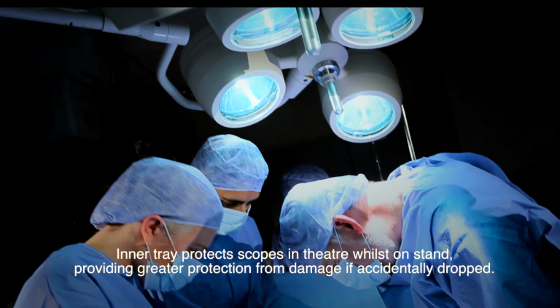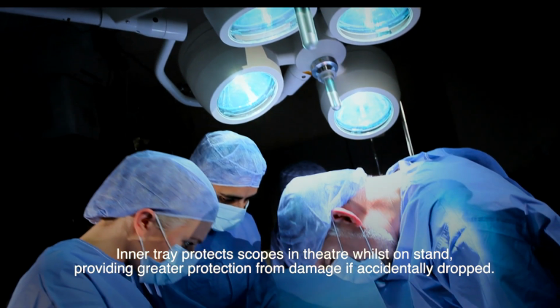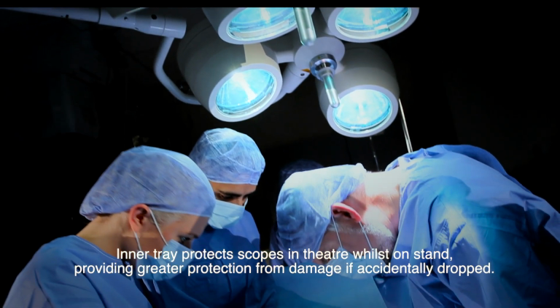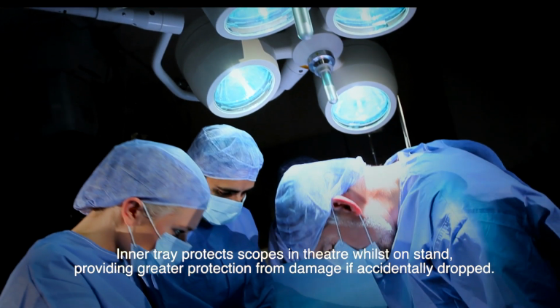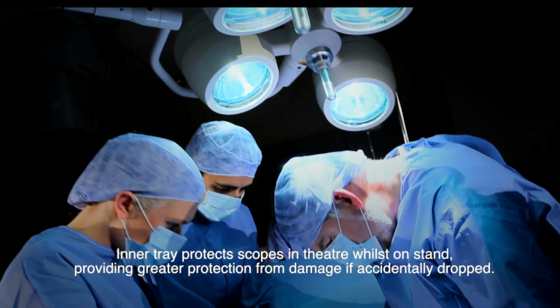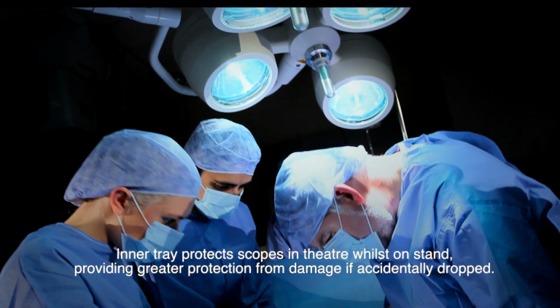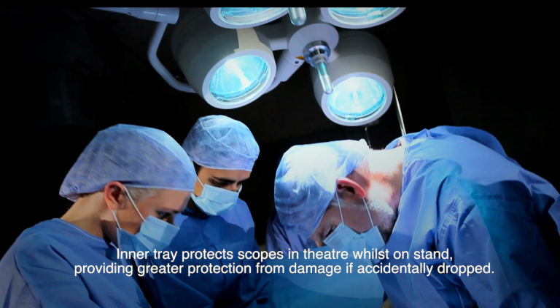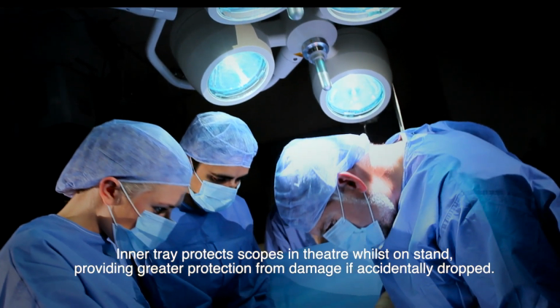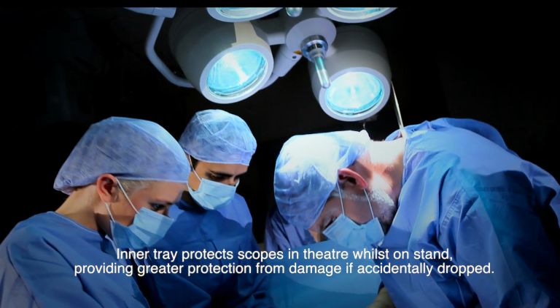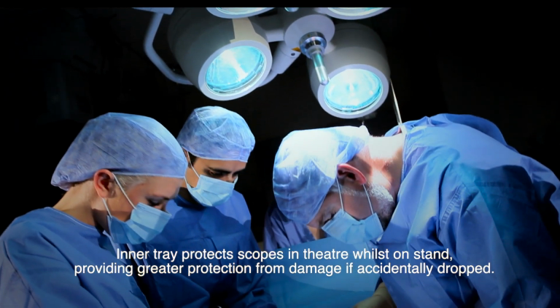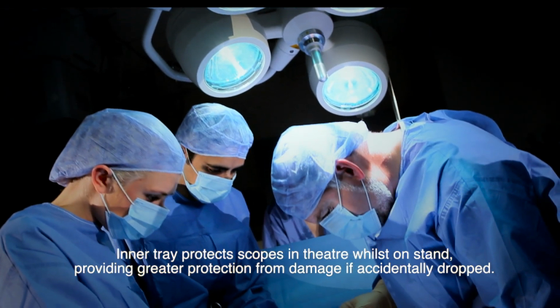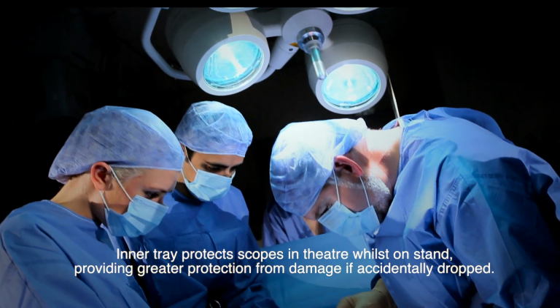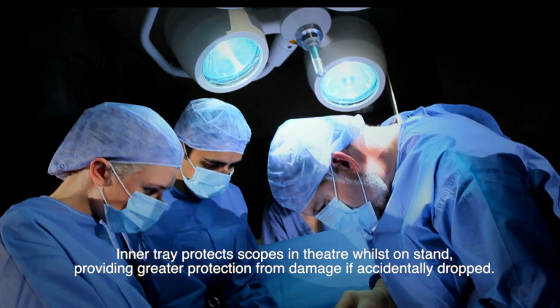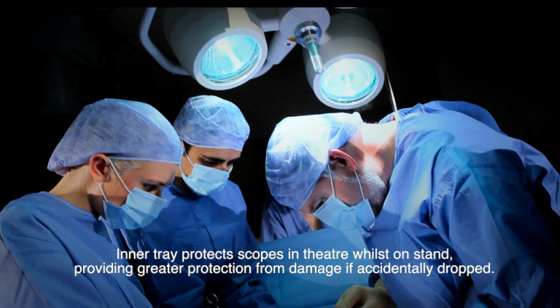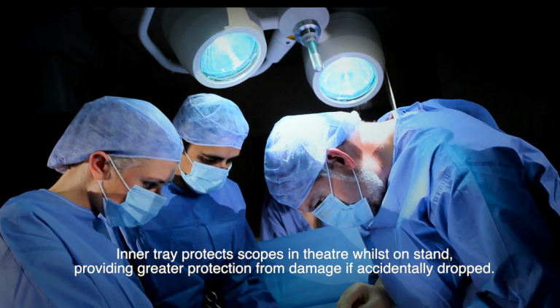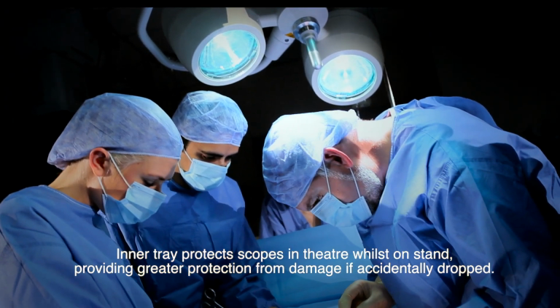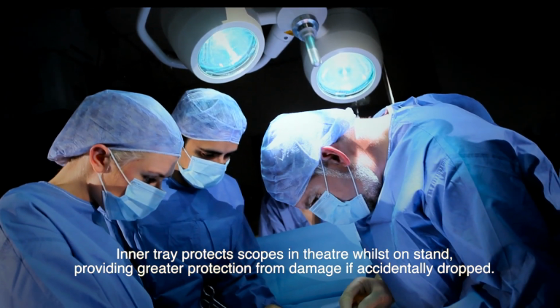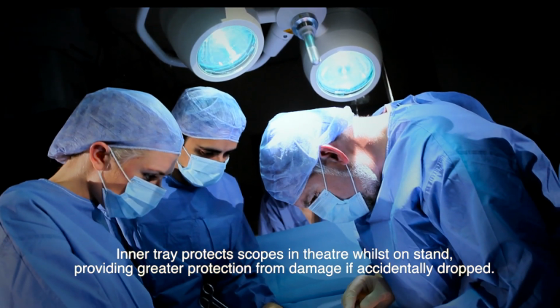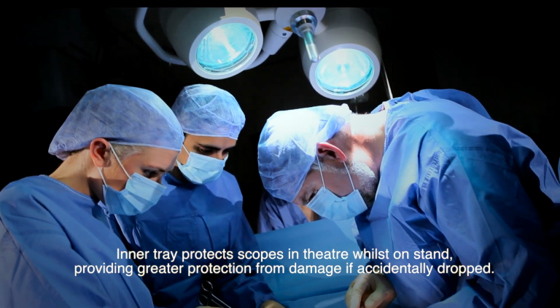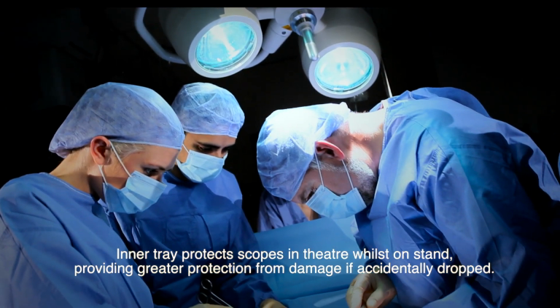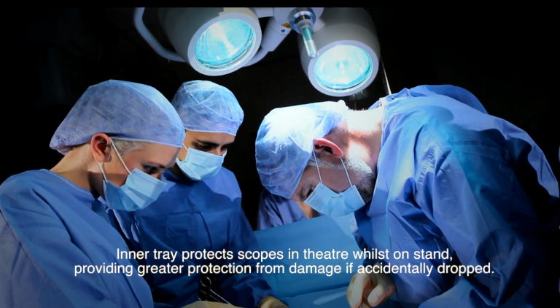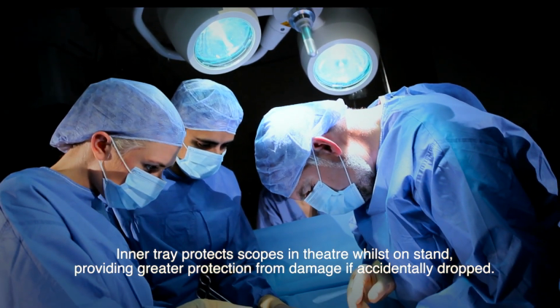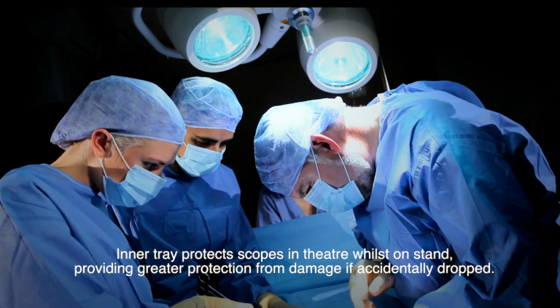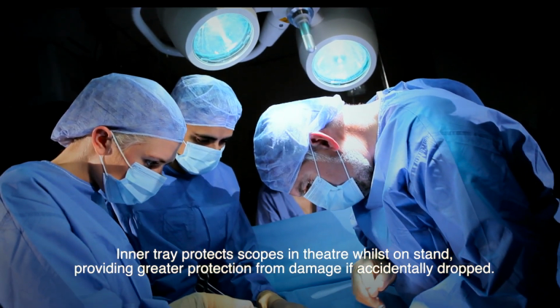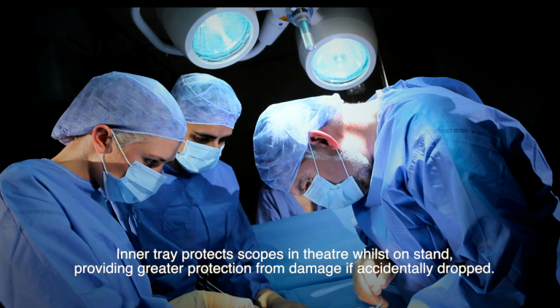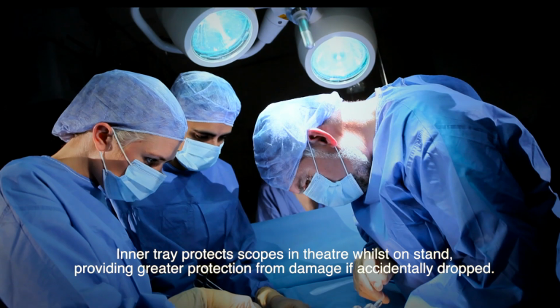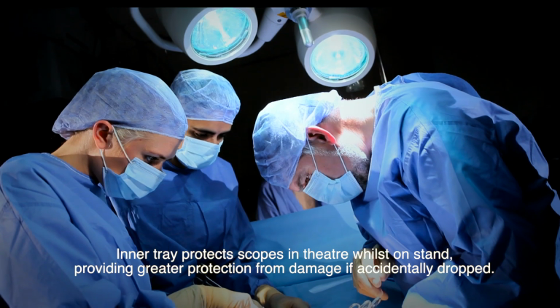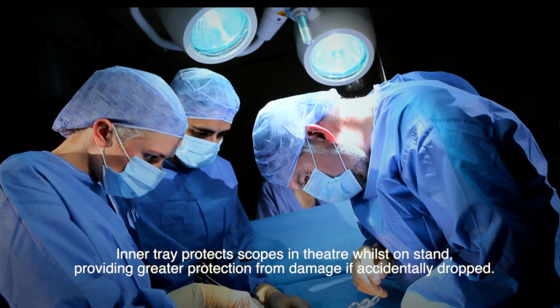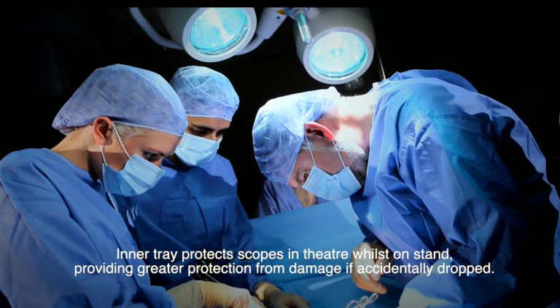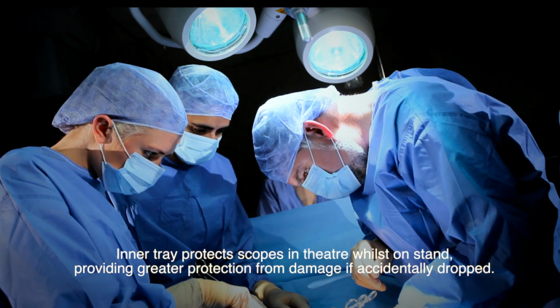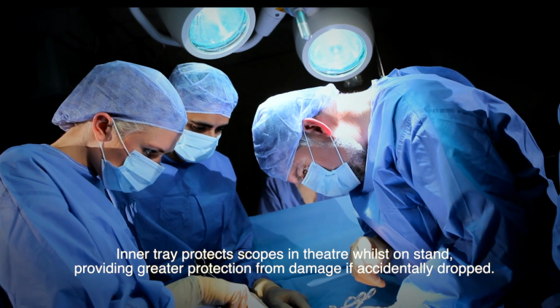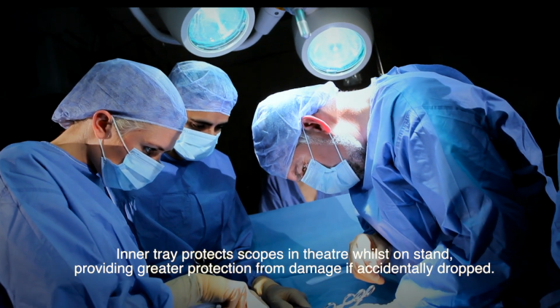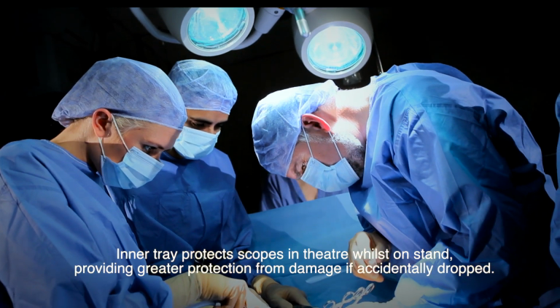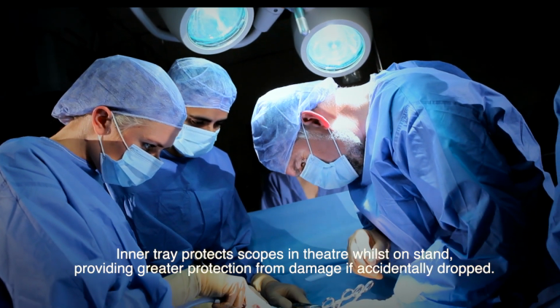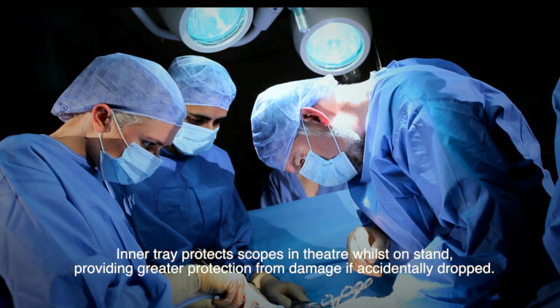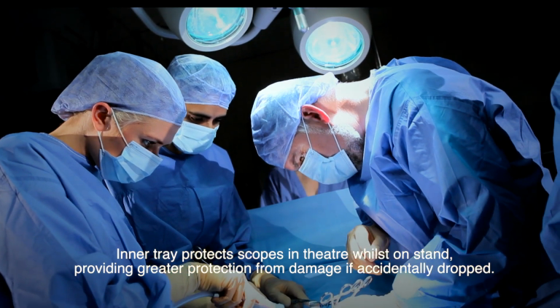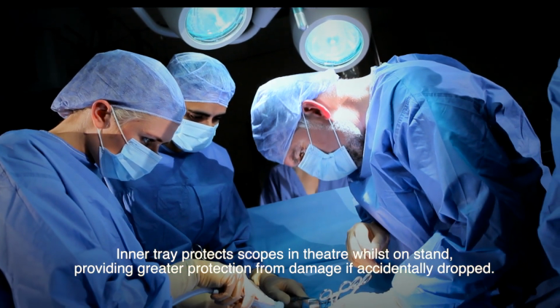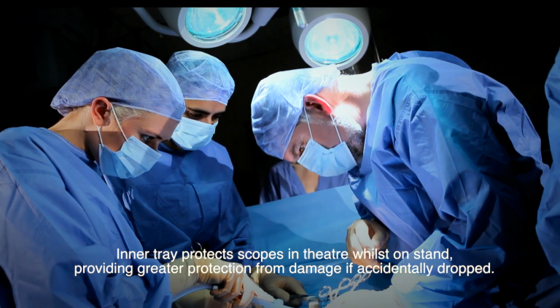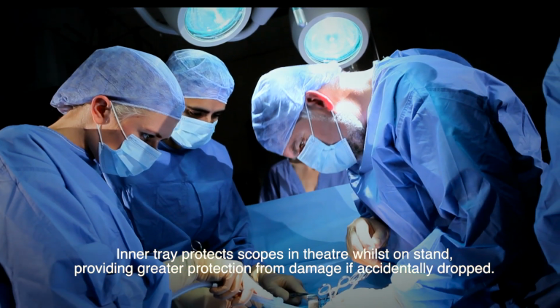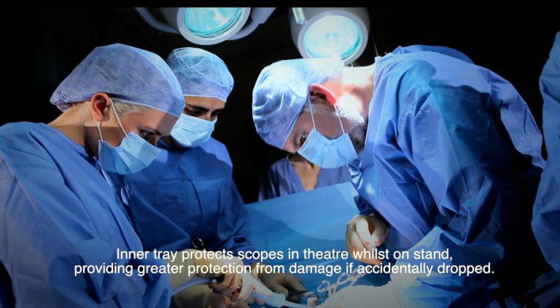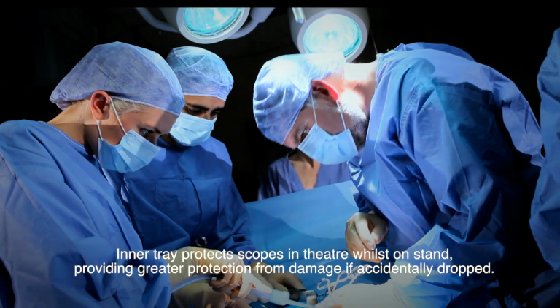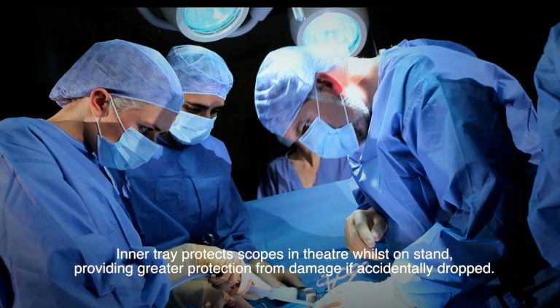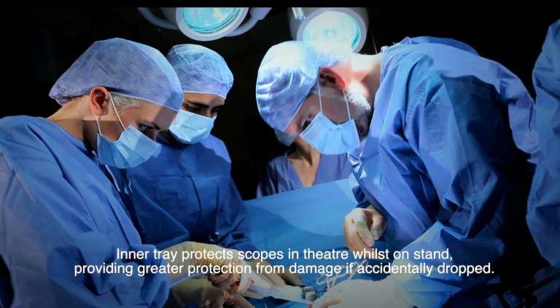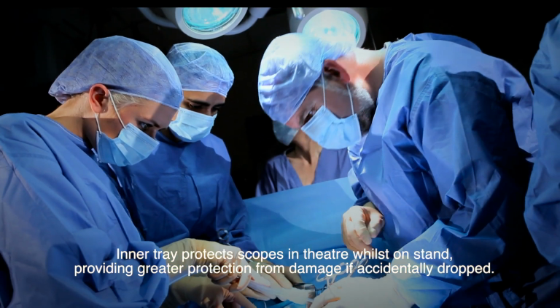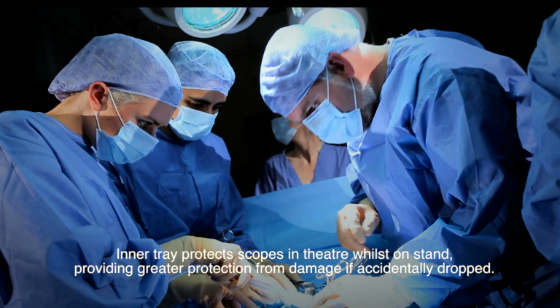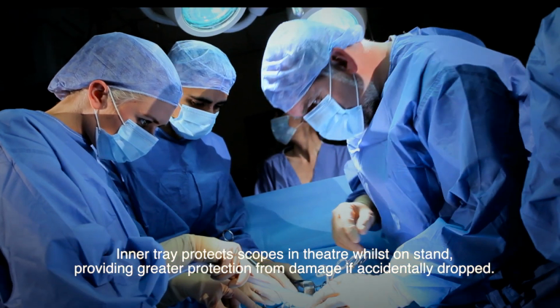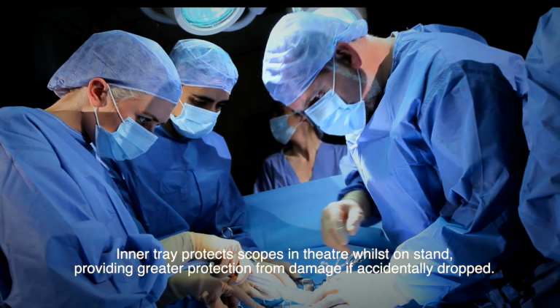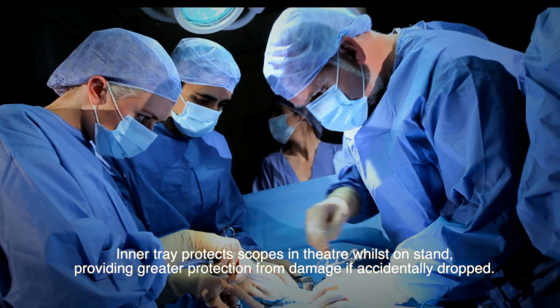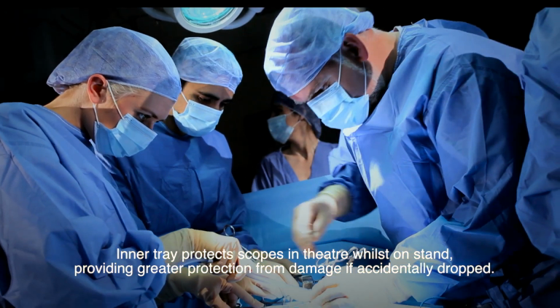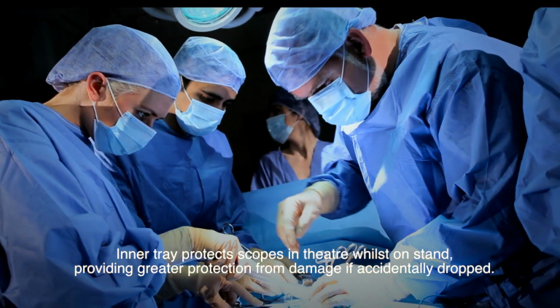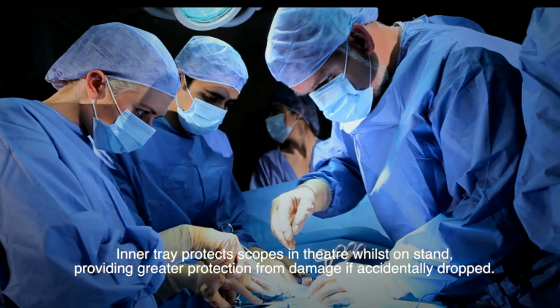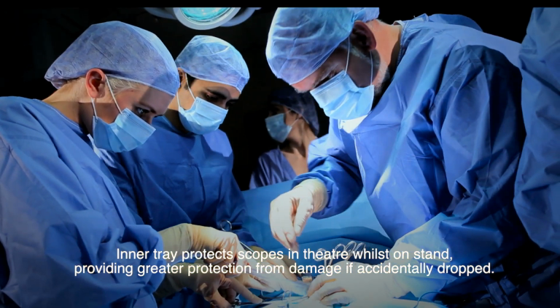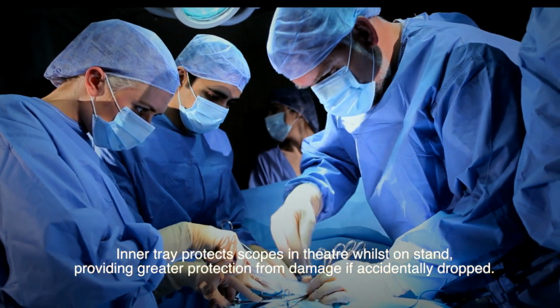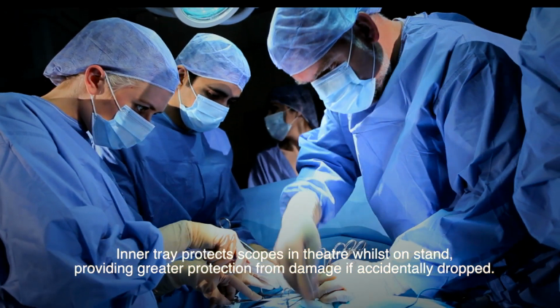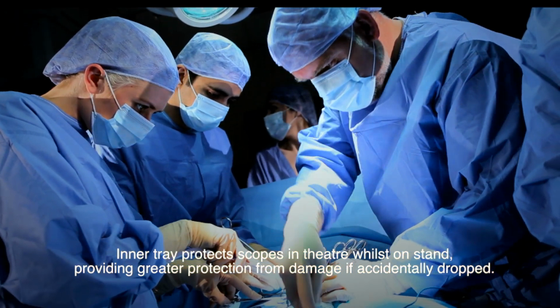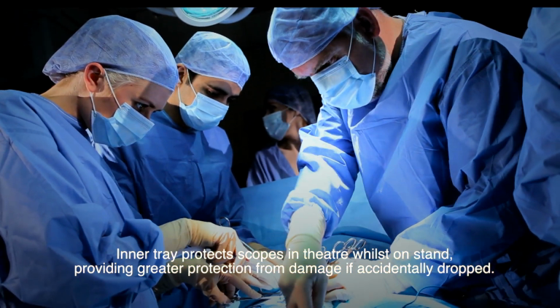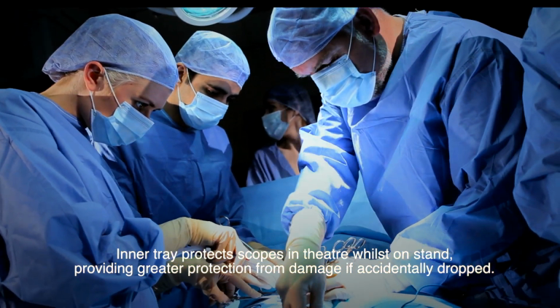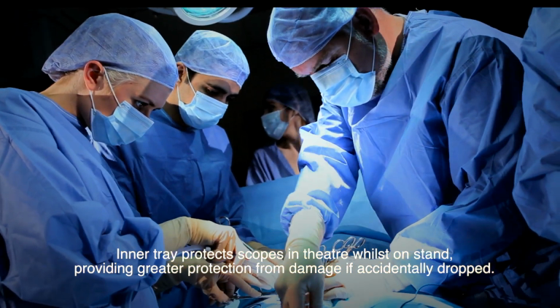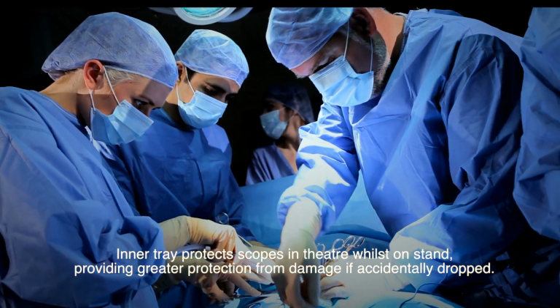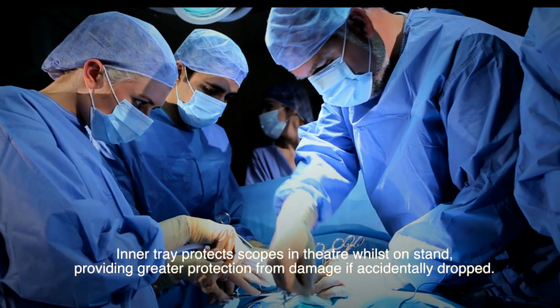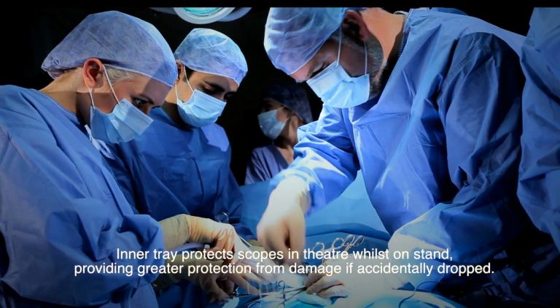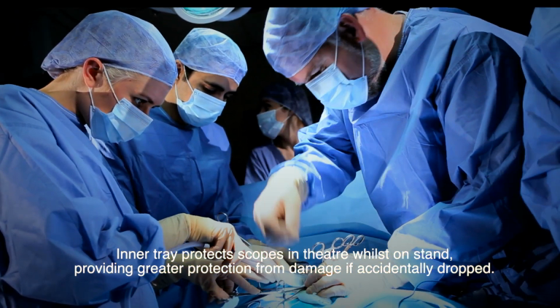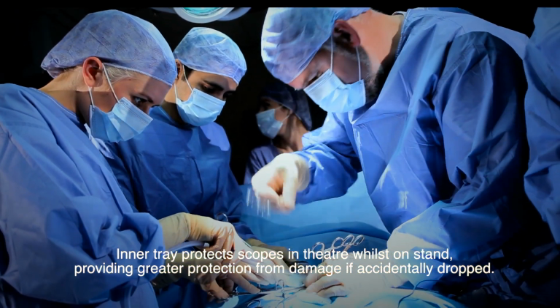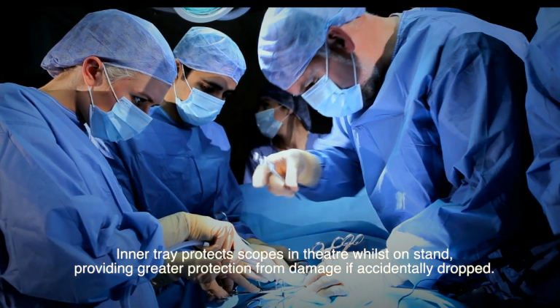Inner tray protects scopes in theatre whilst on stand, providing greater protection from damage if accidentally dropped.